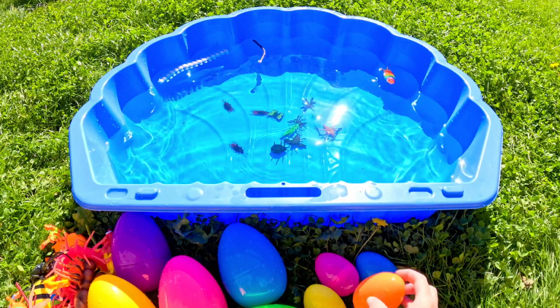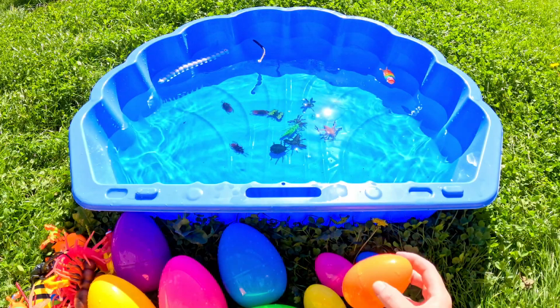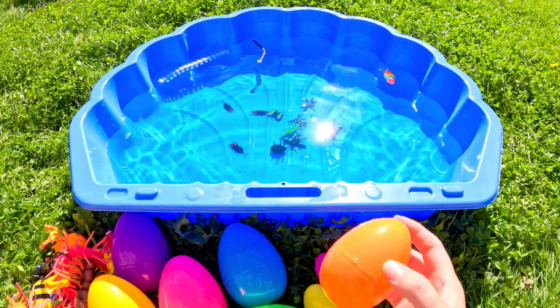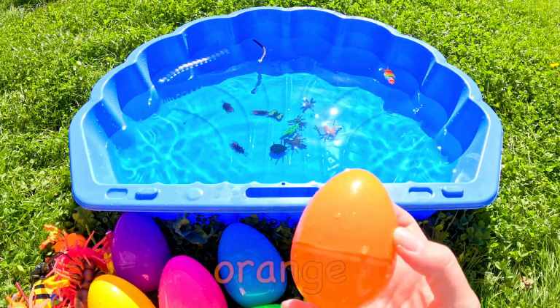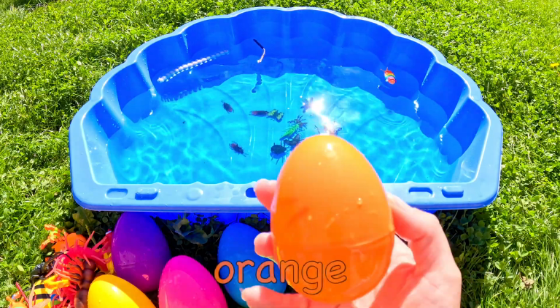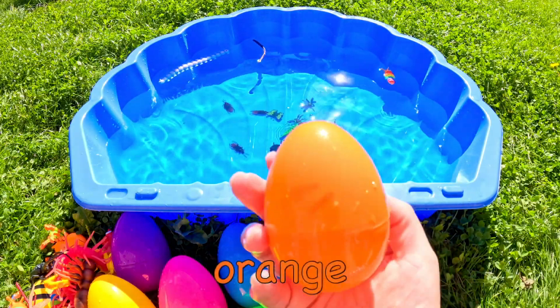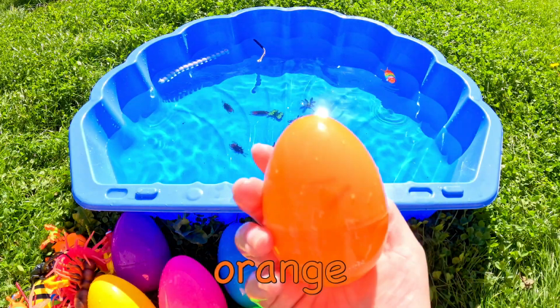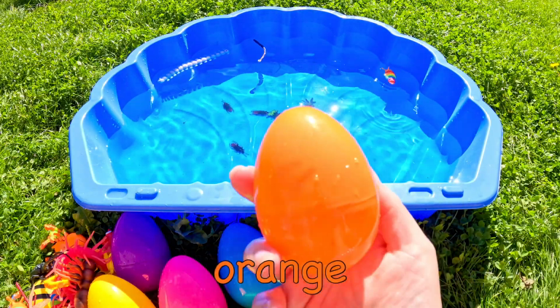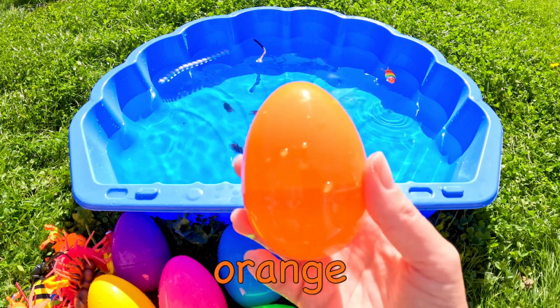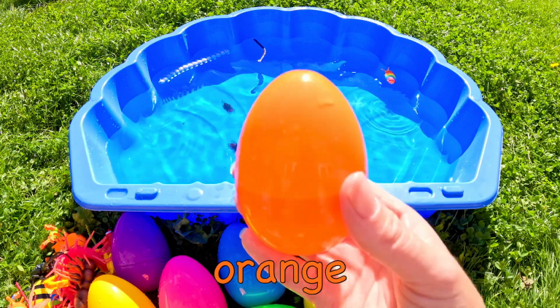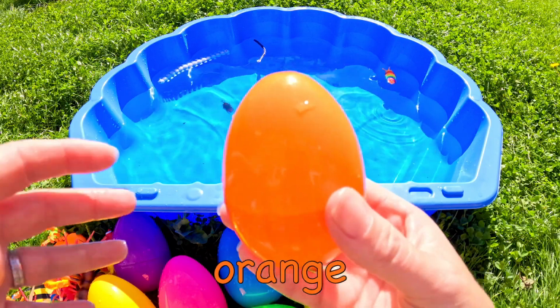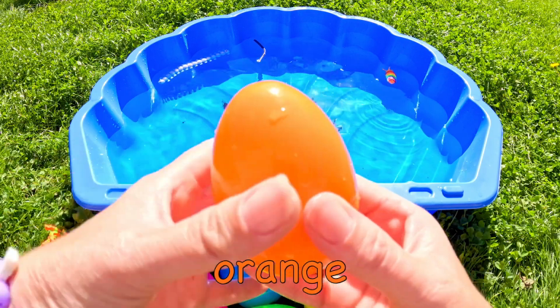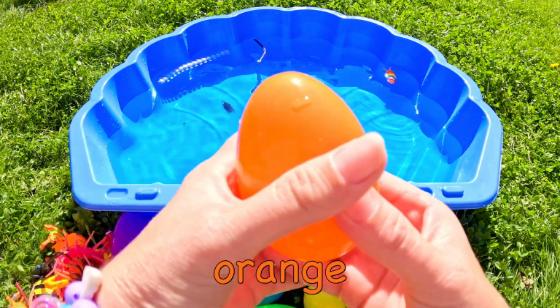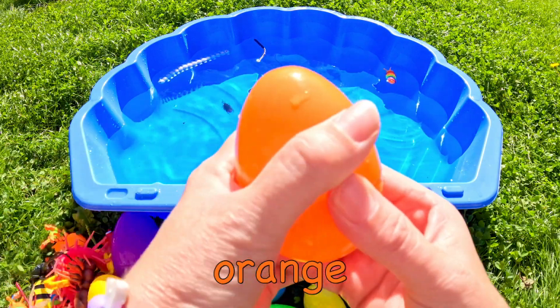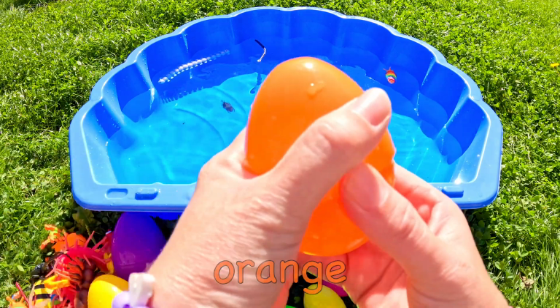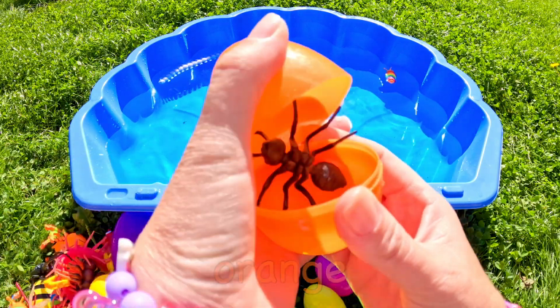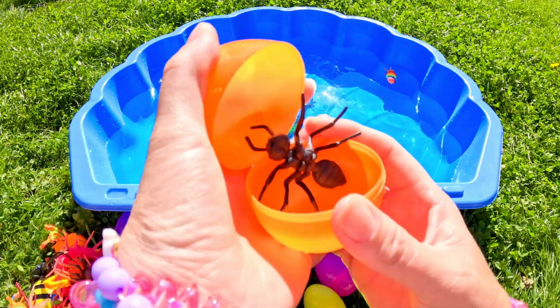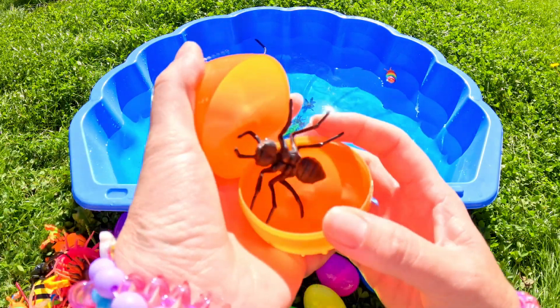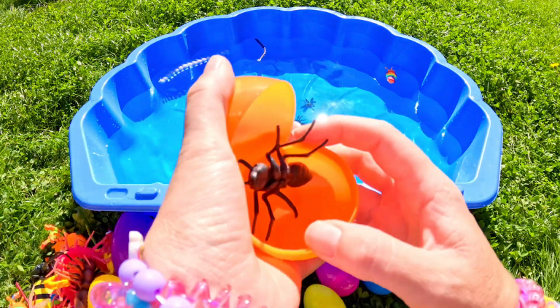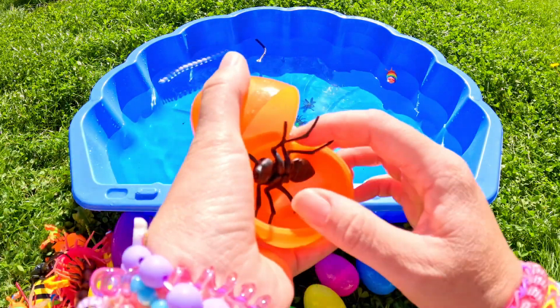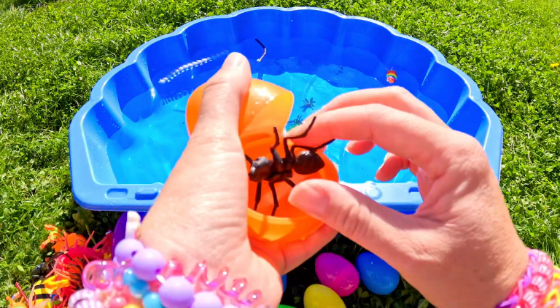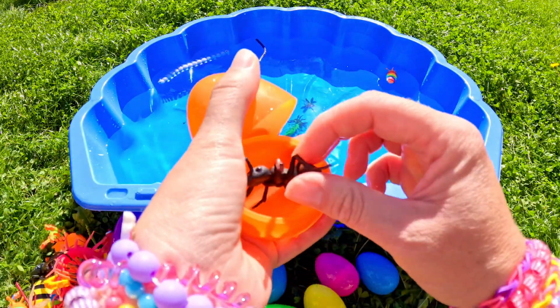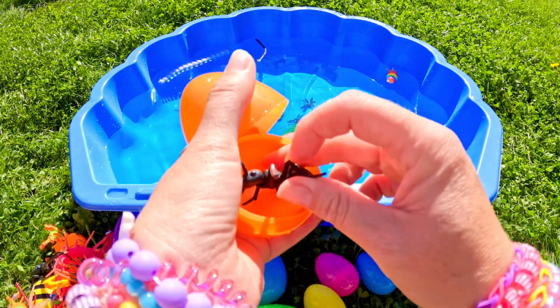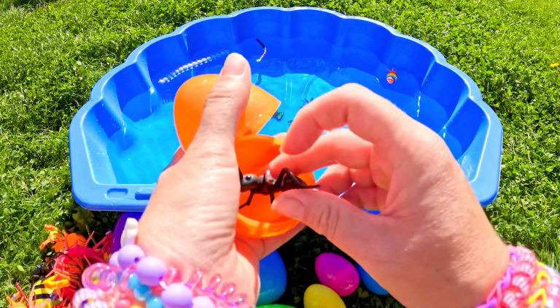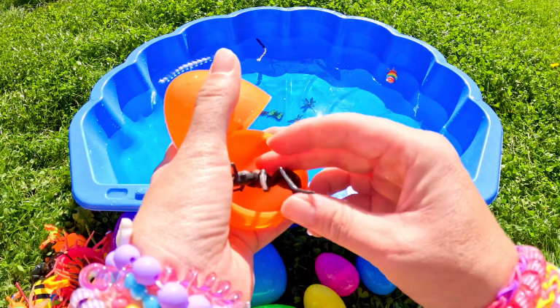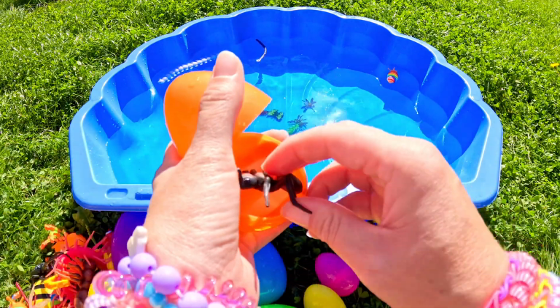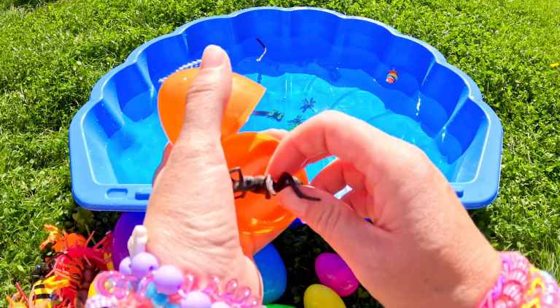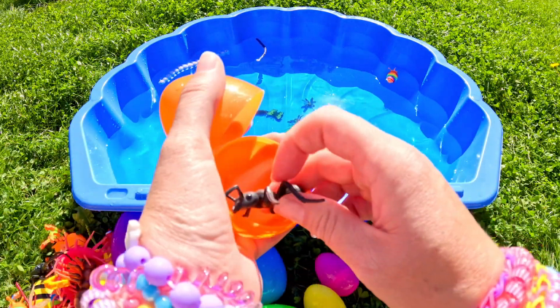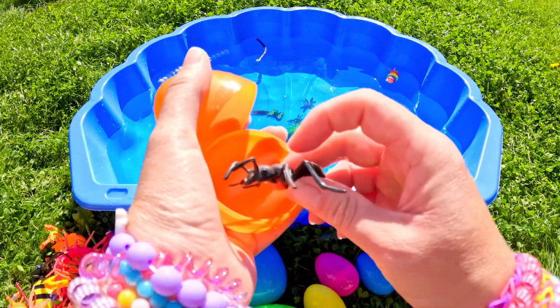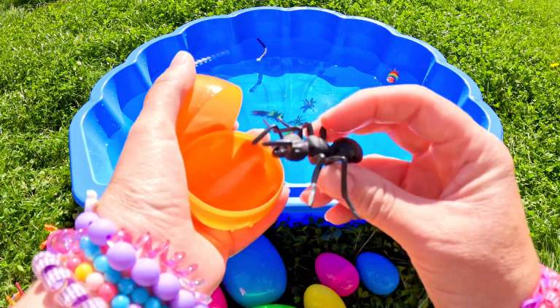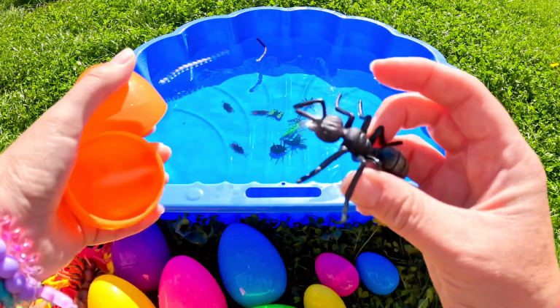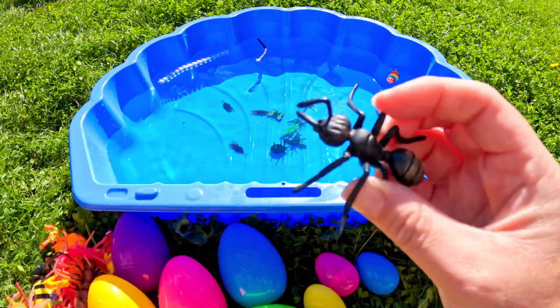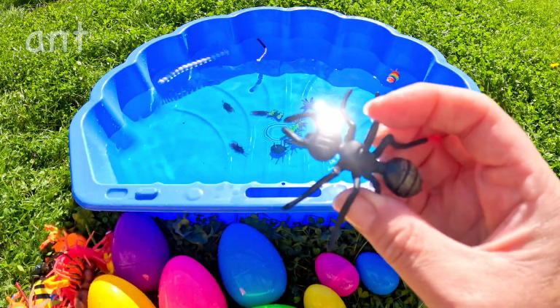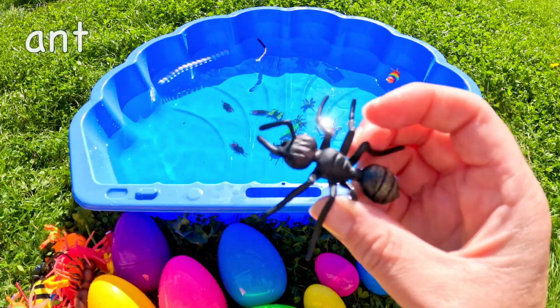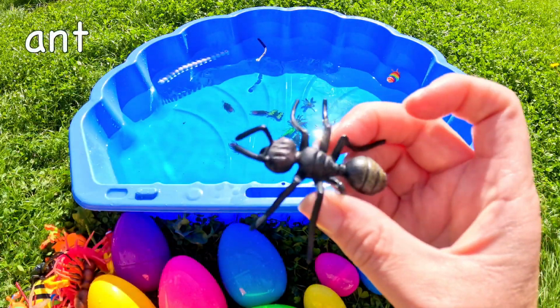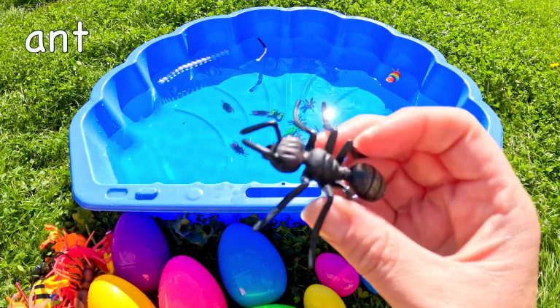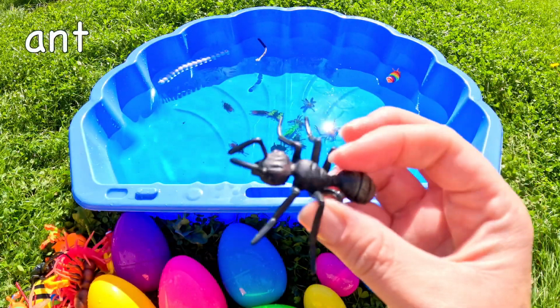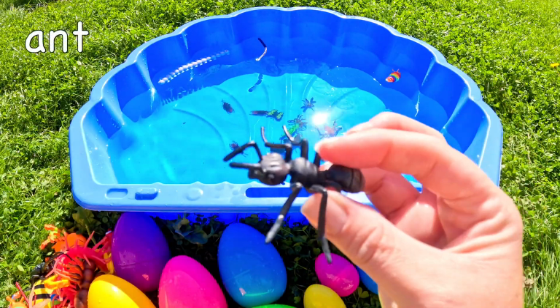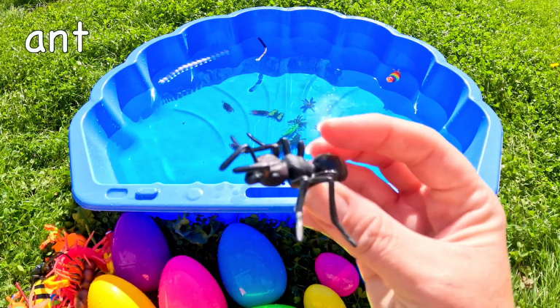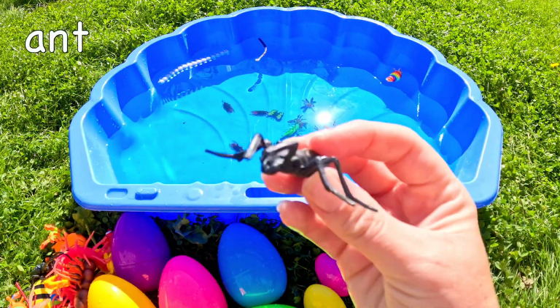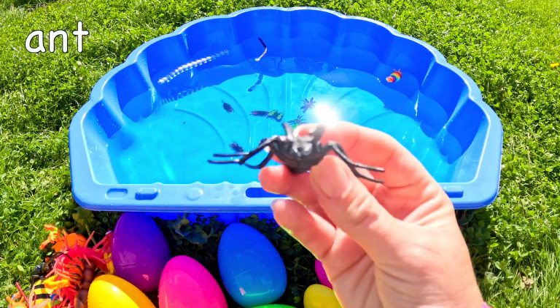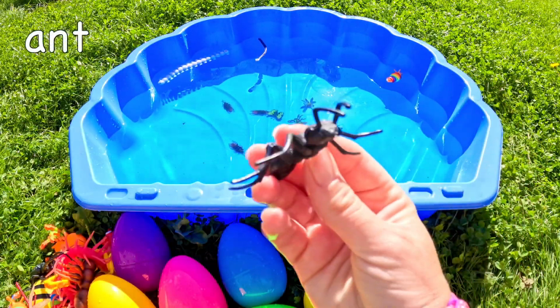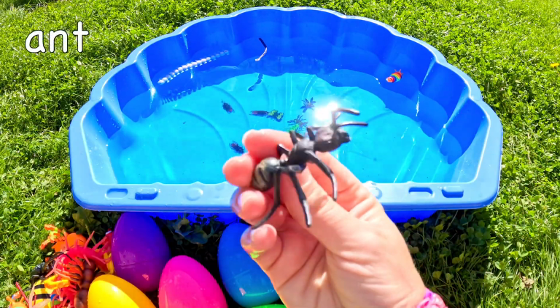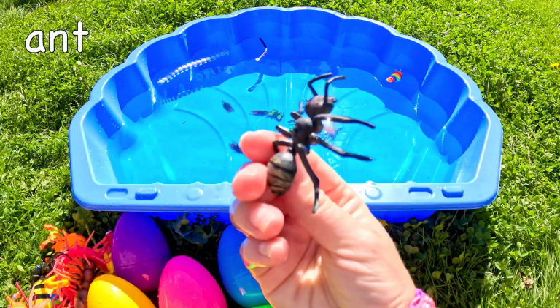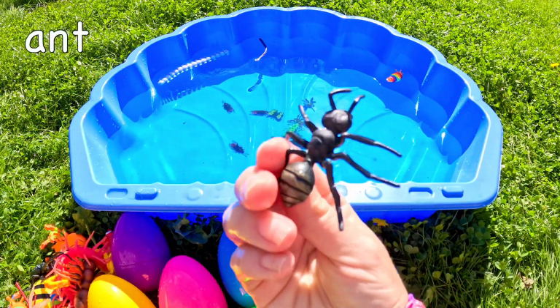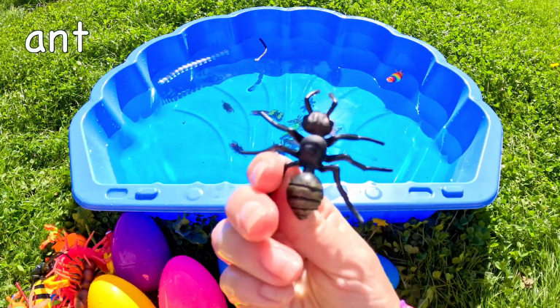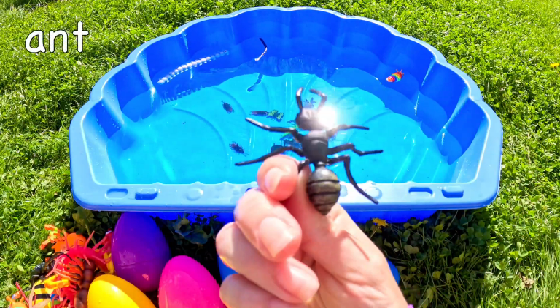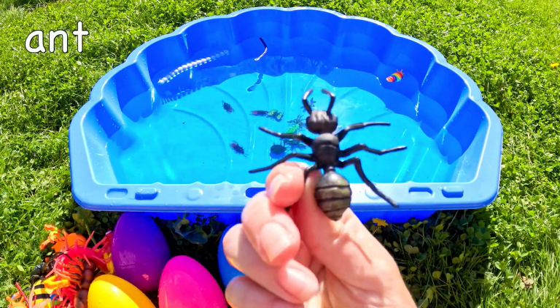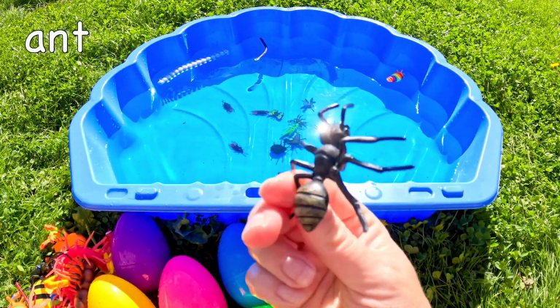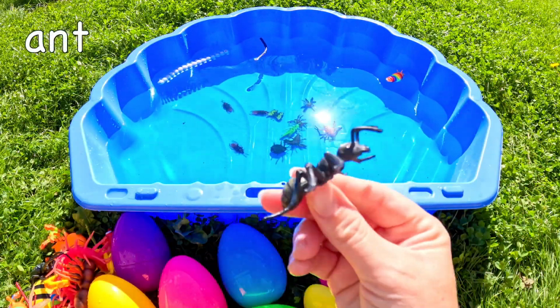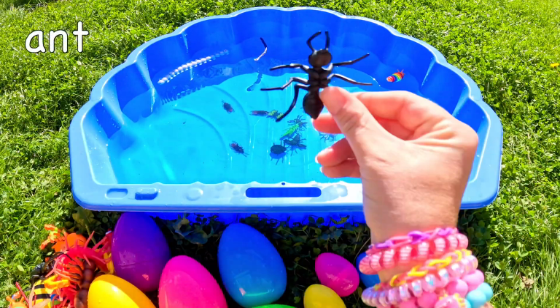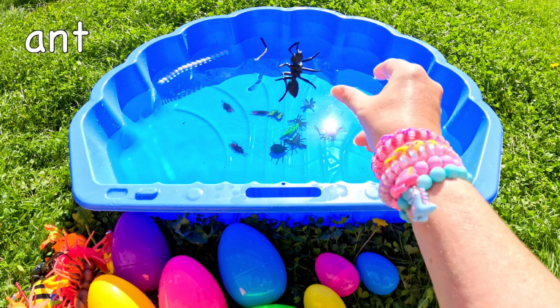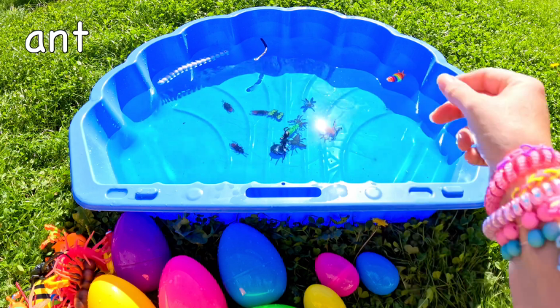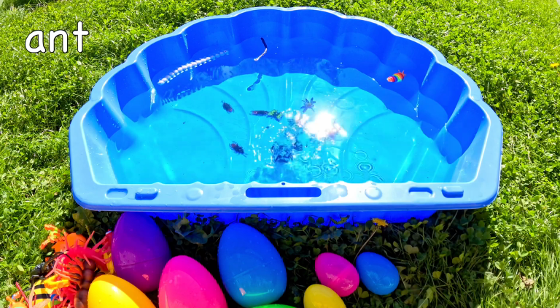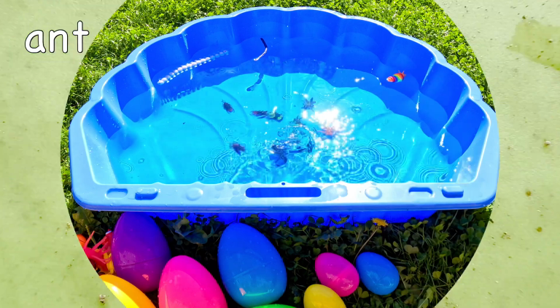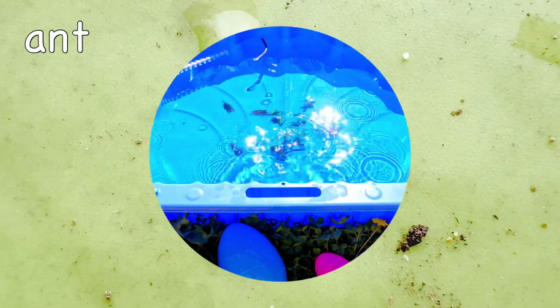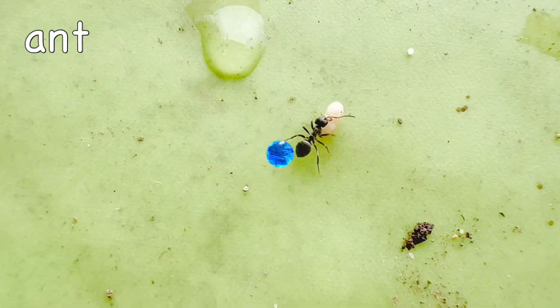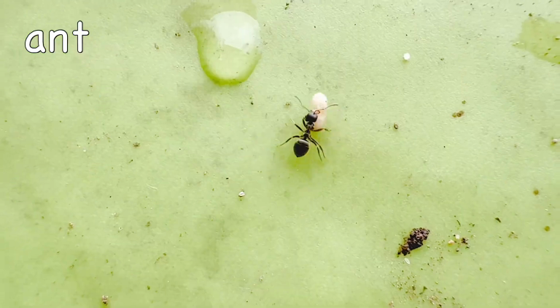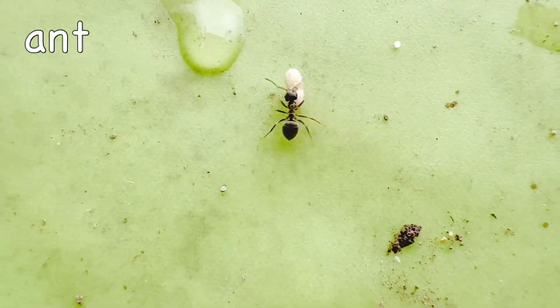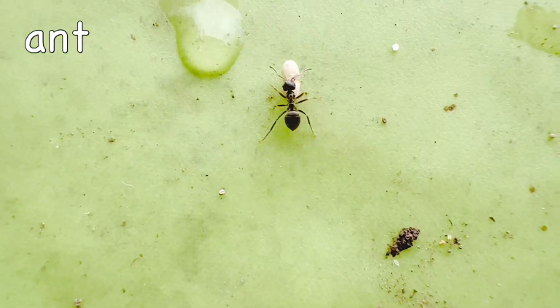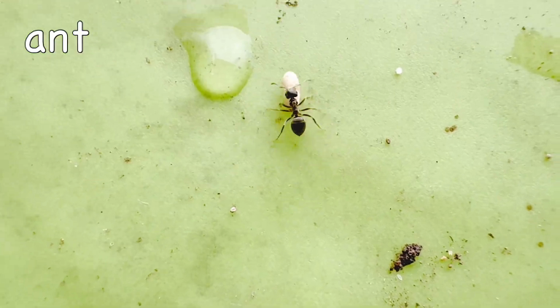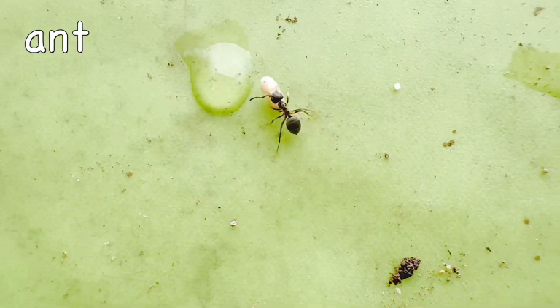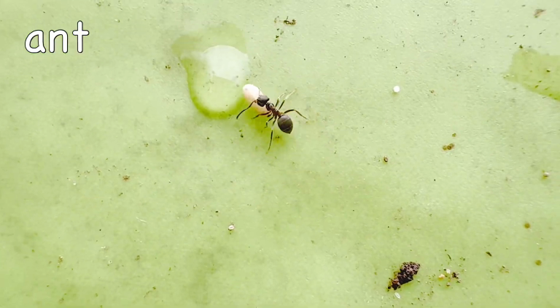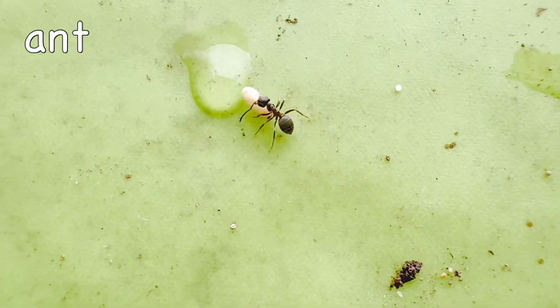What could be in this orange egg? Oh, it's an ant! Ant!